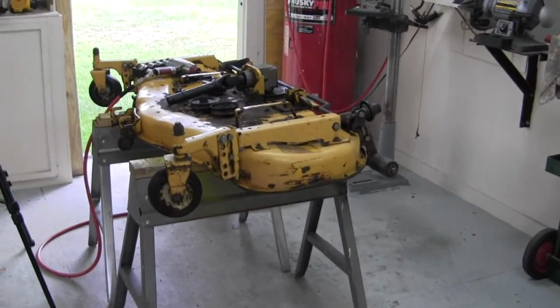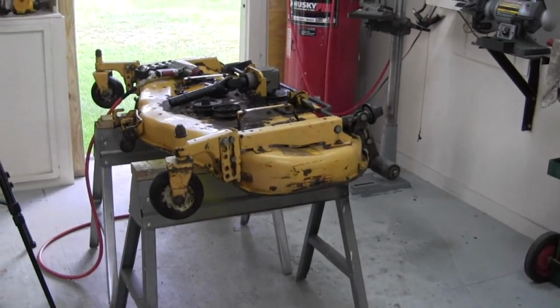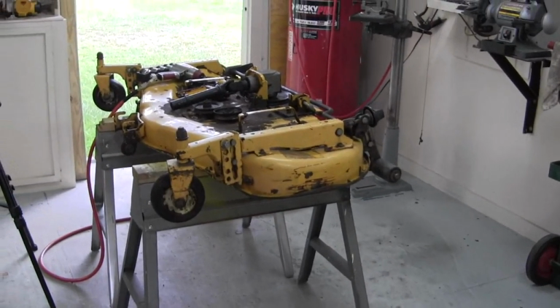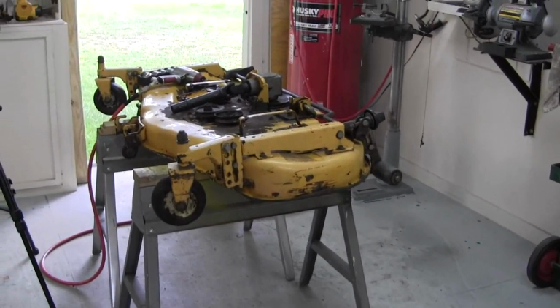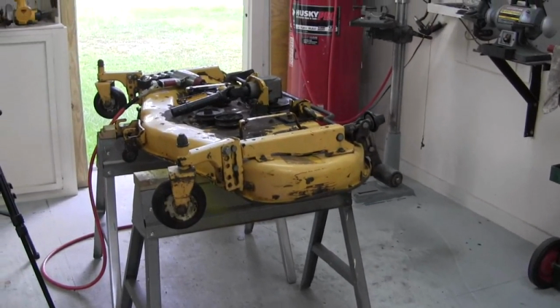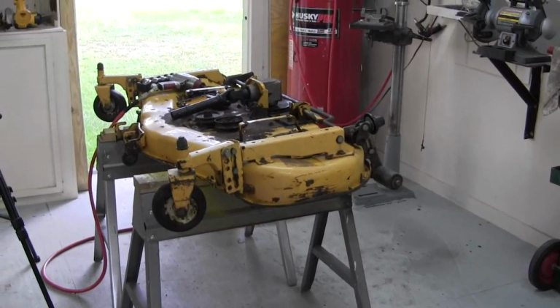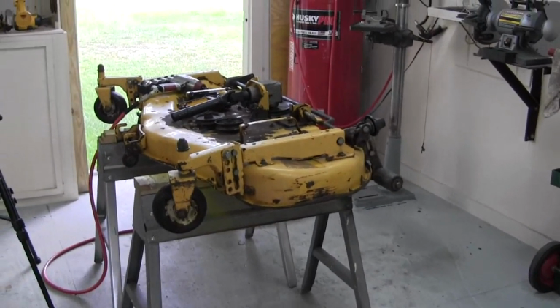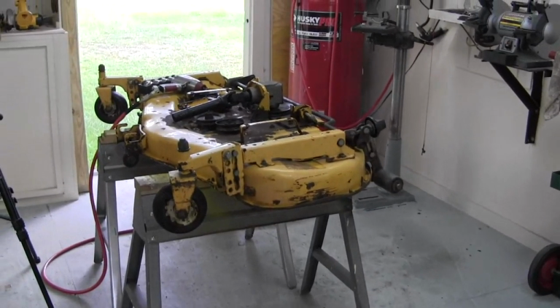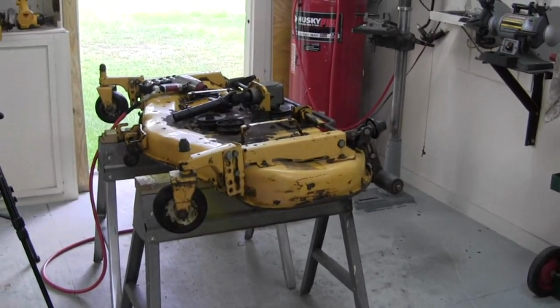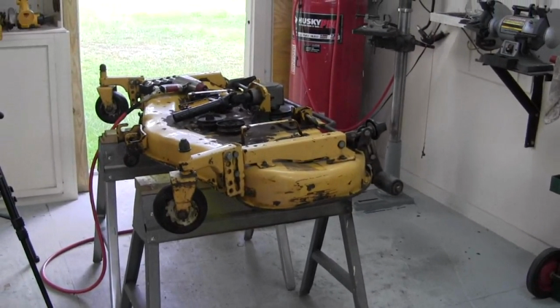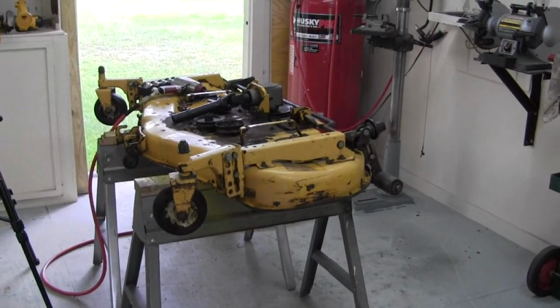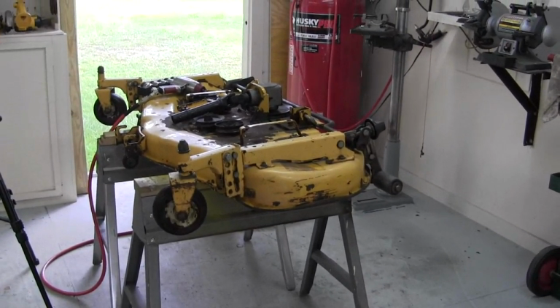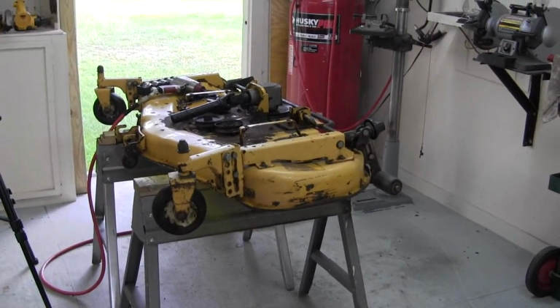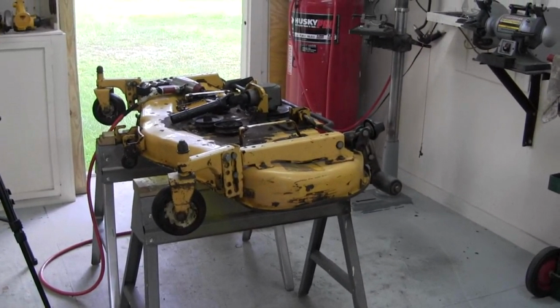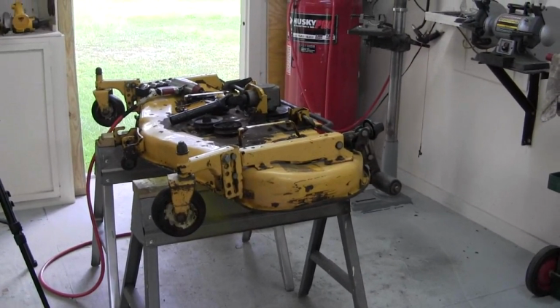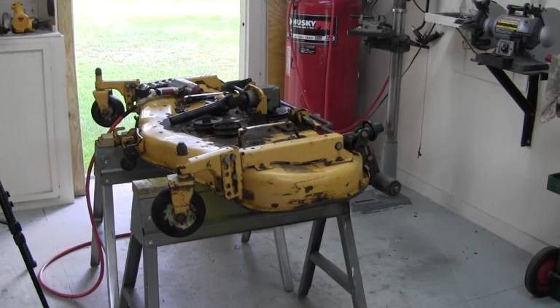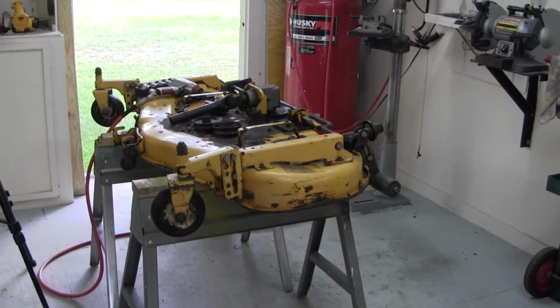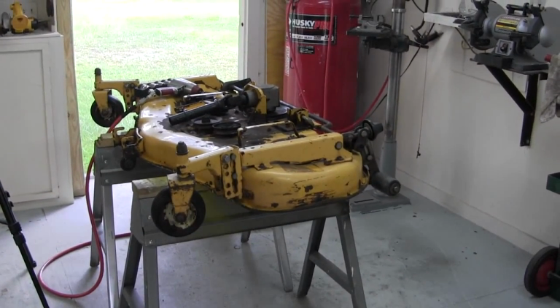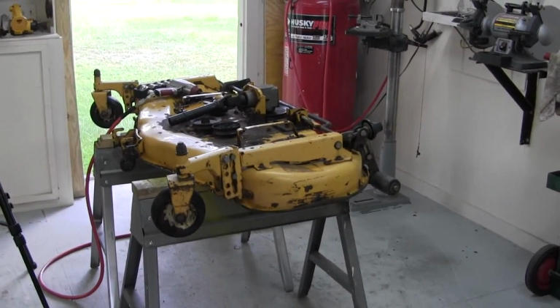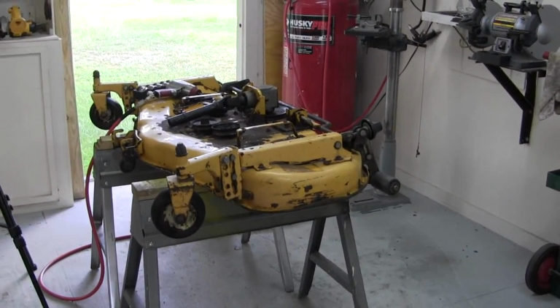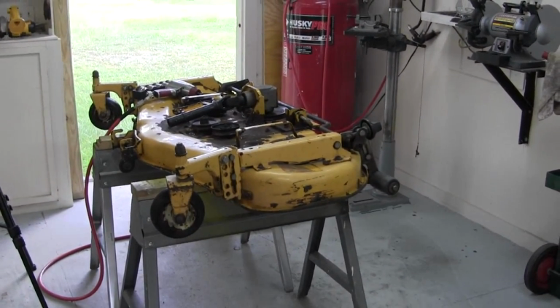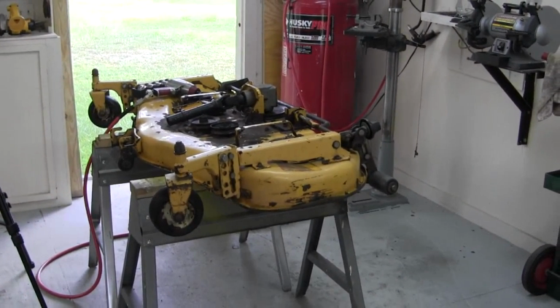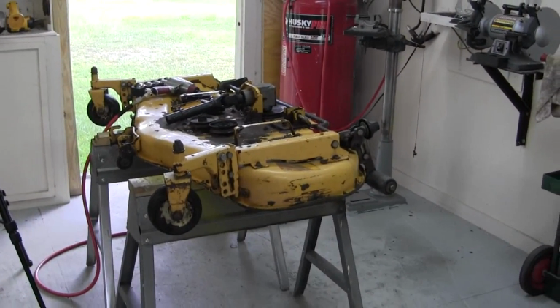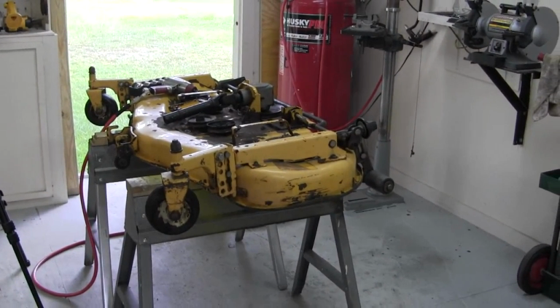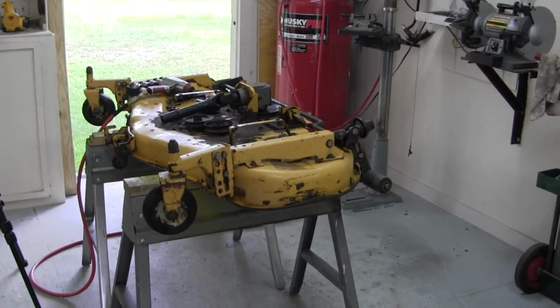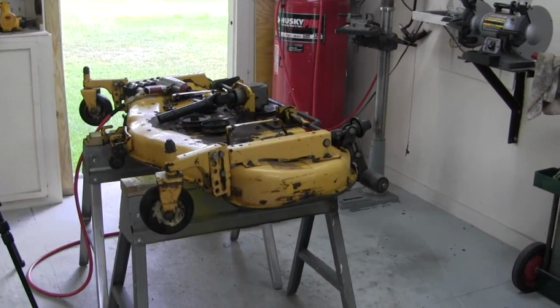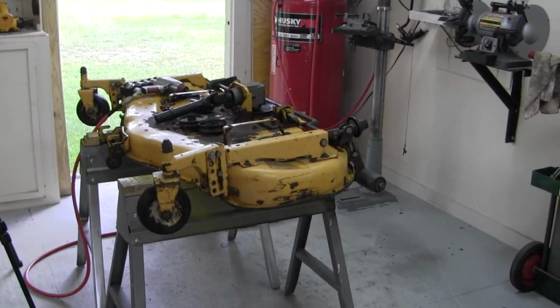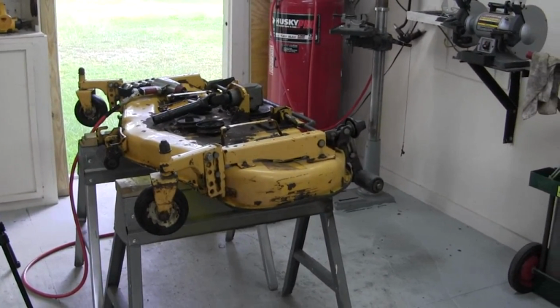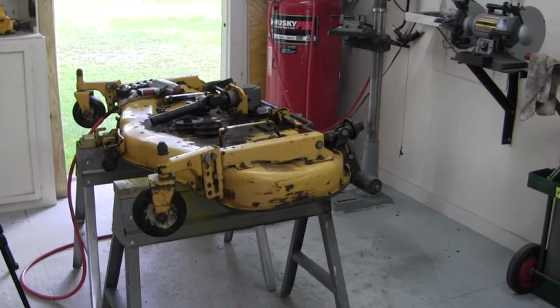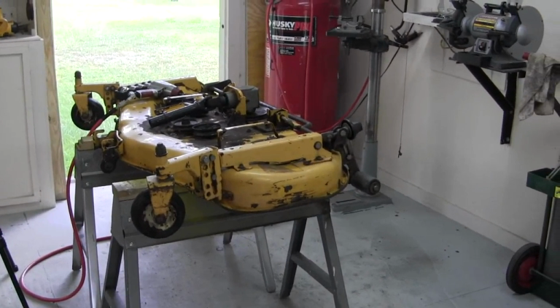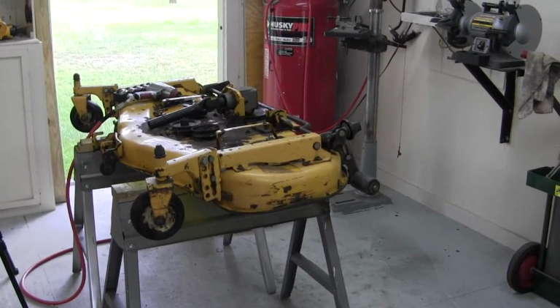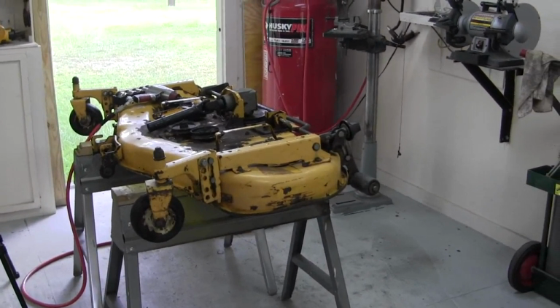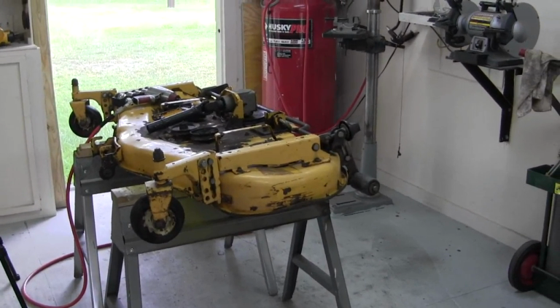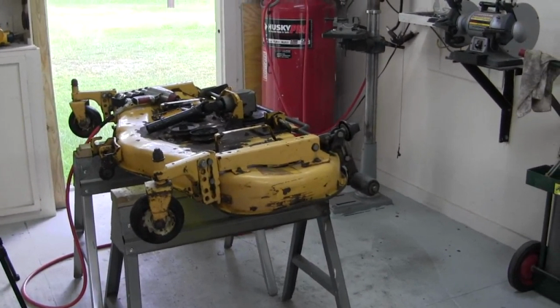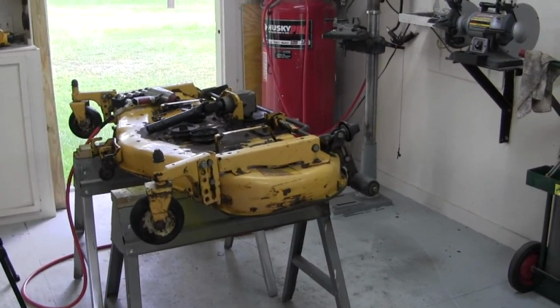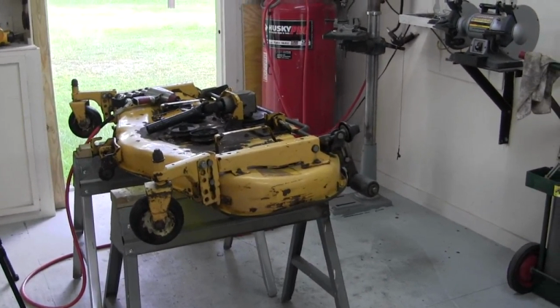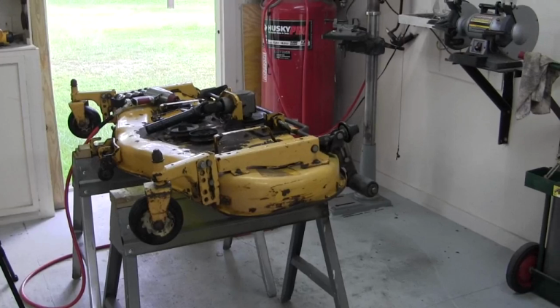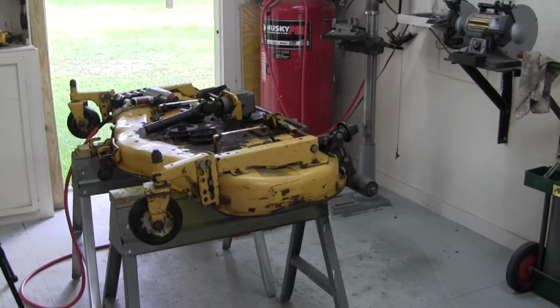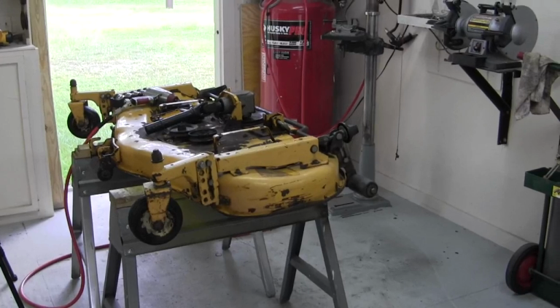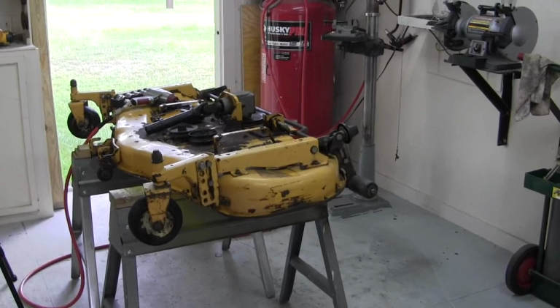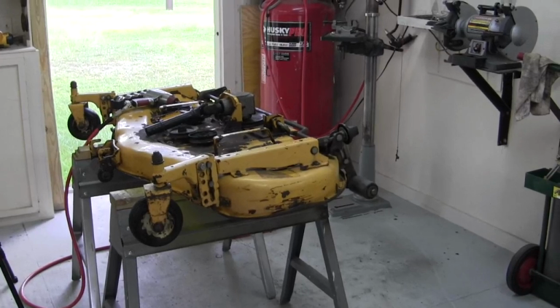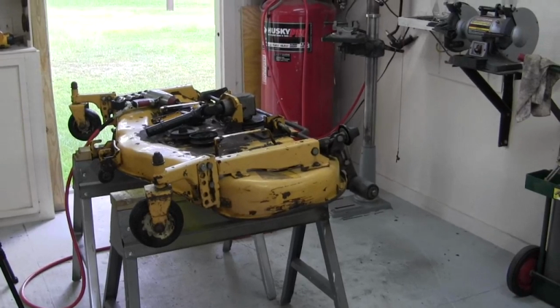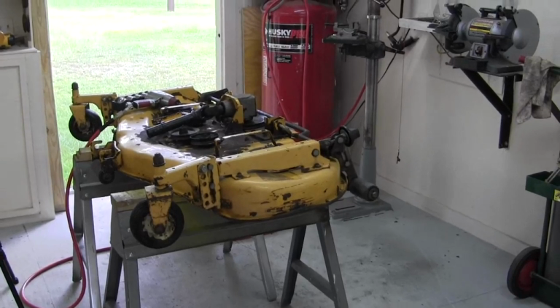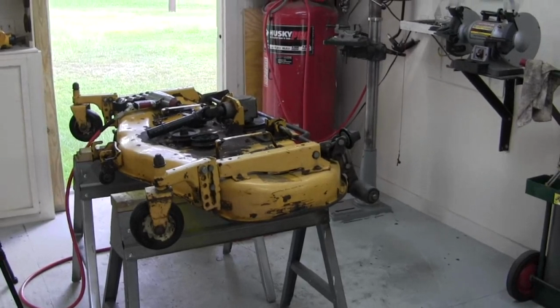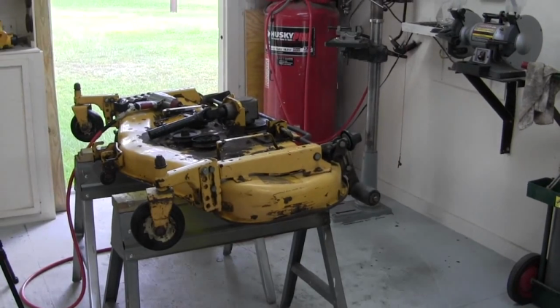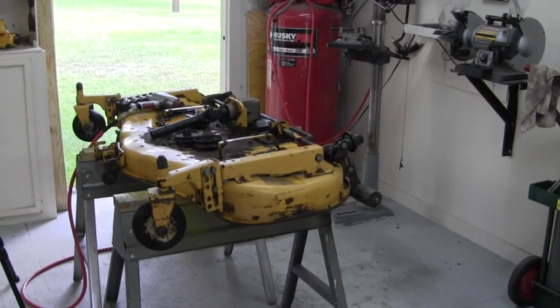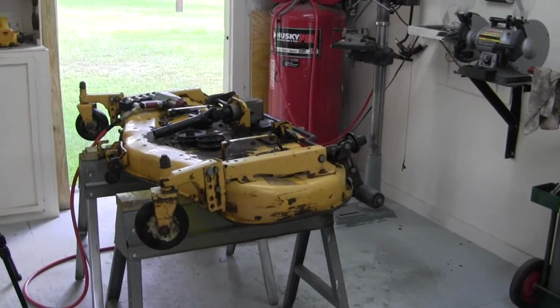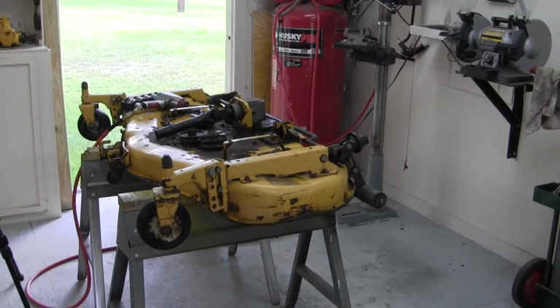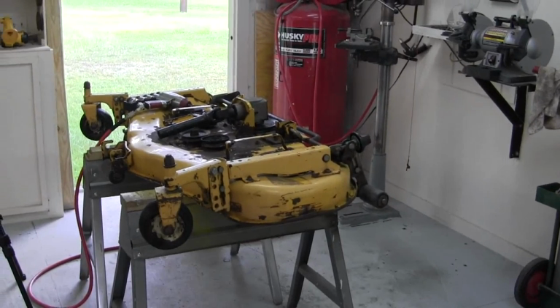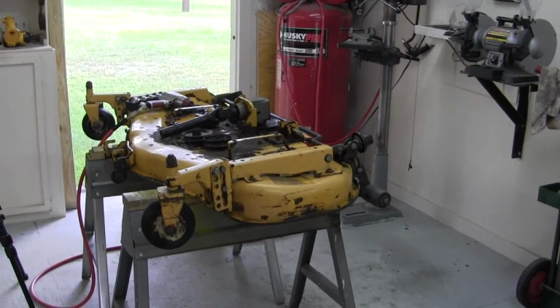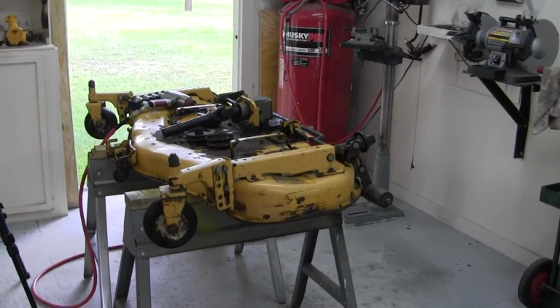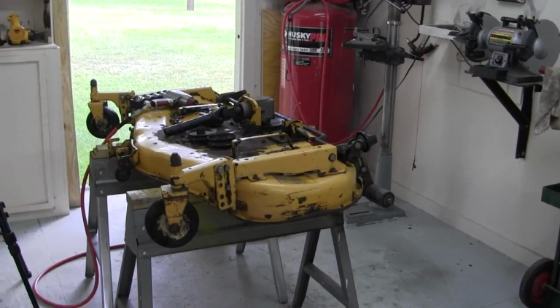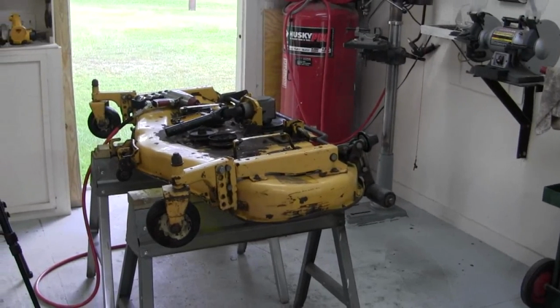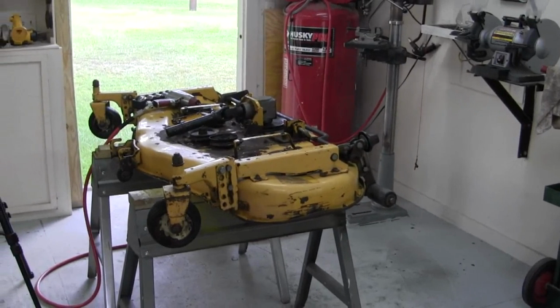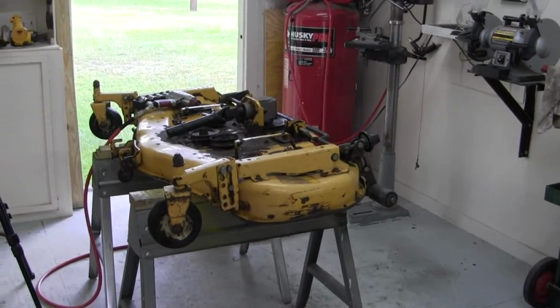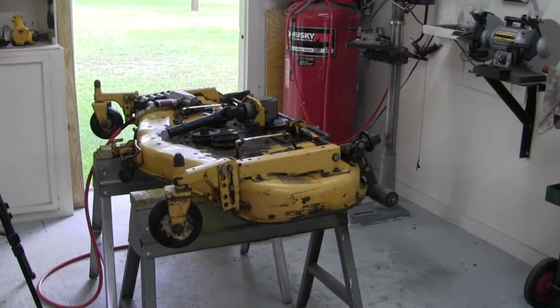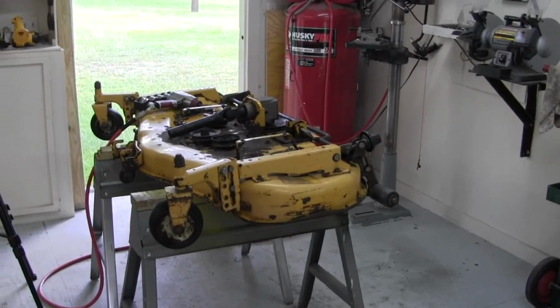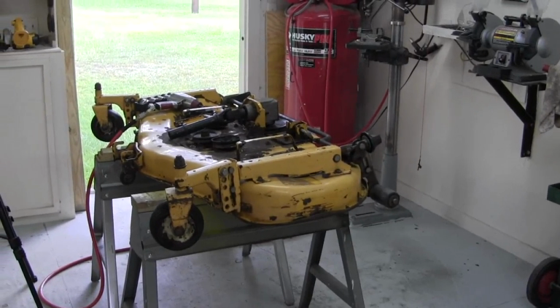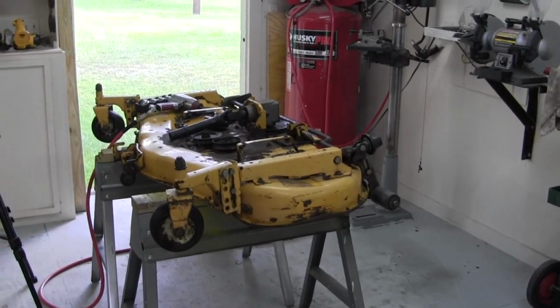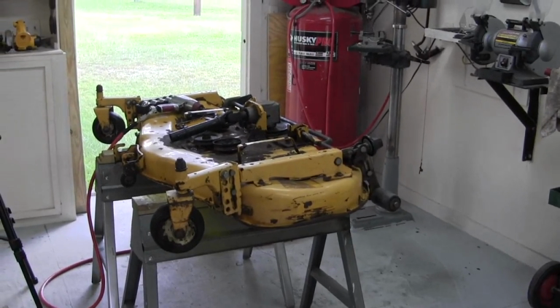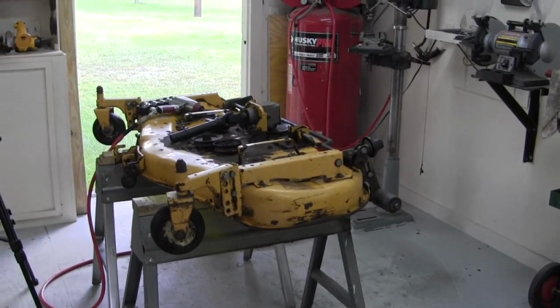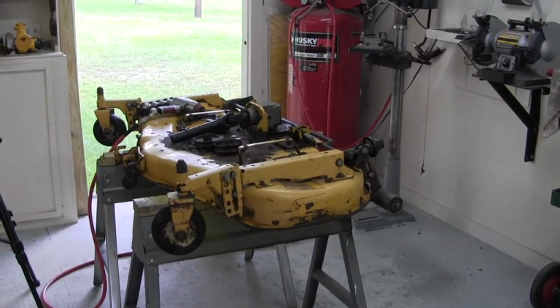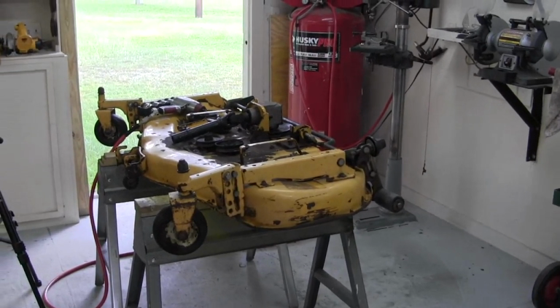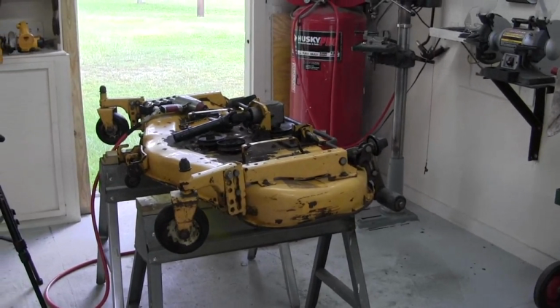I'm going to sandblast it all down and prime it and paint it. That's all for today.